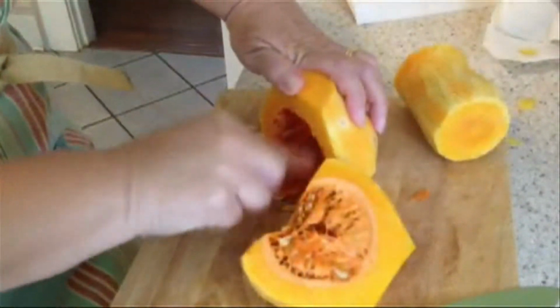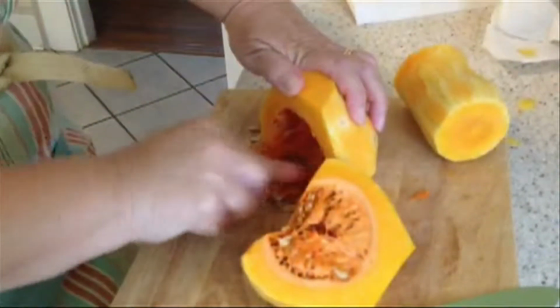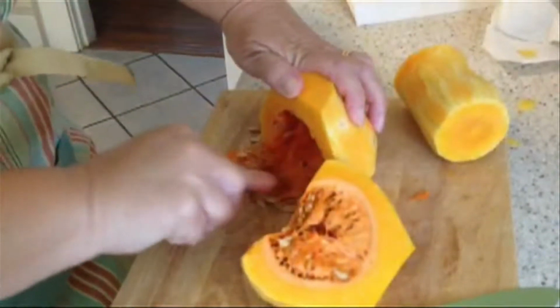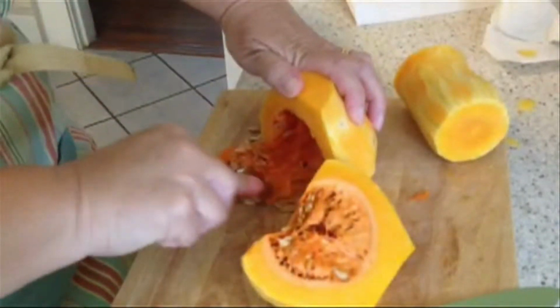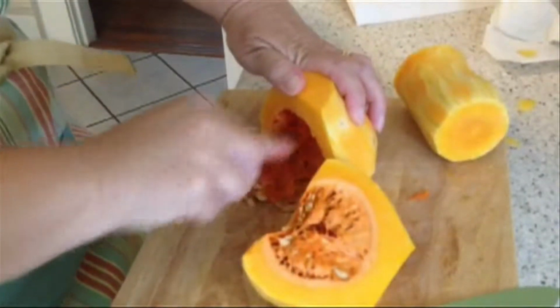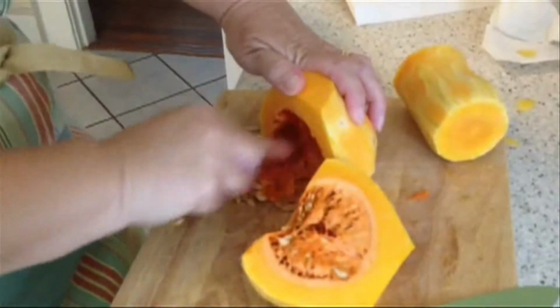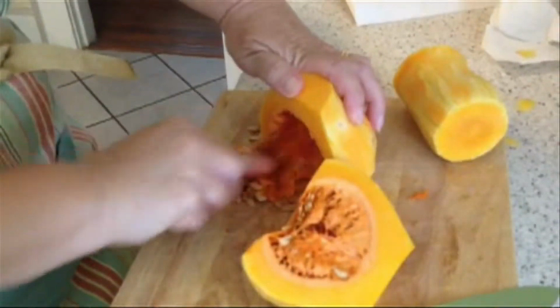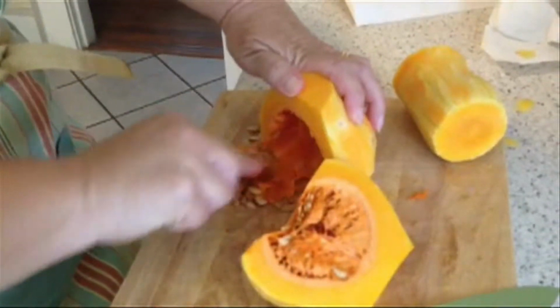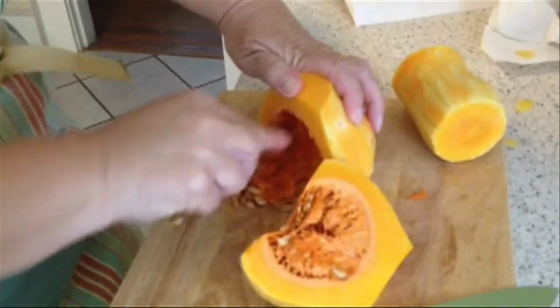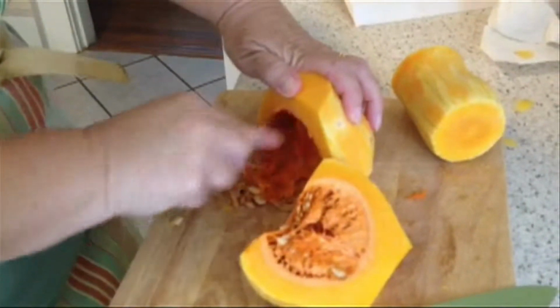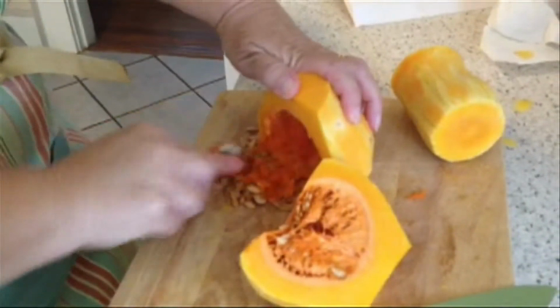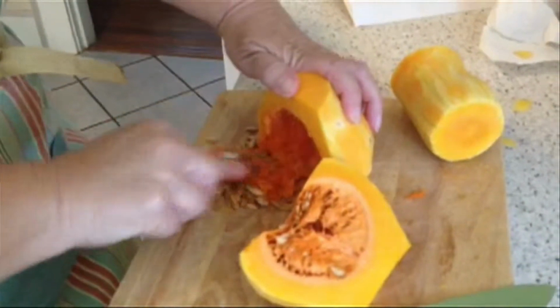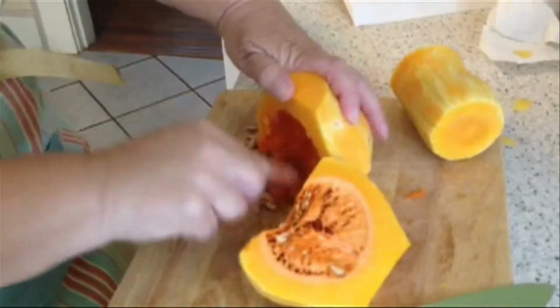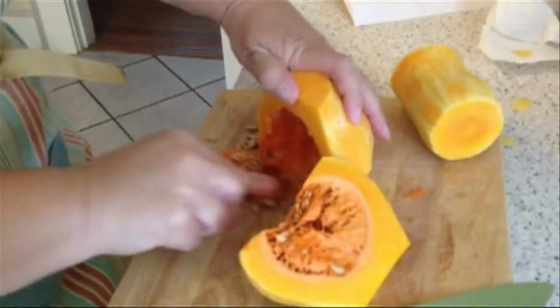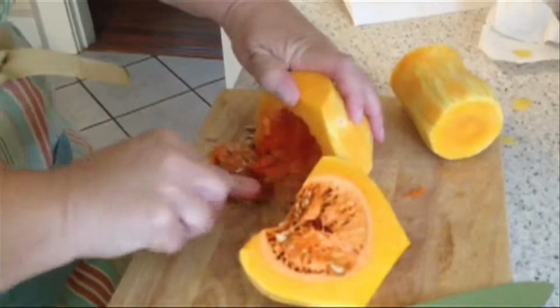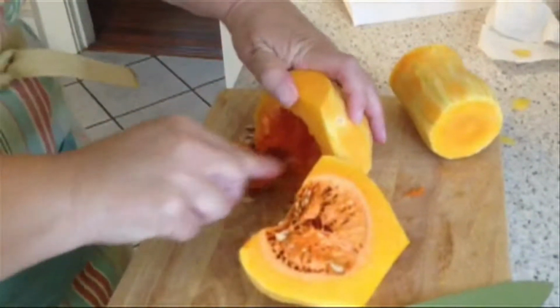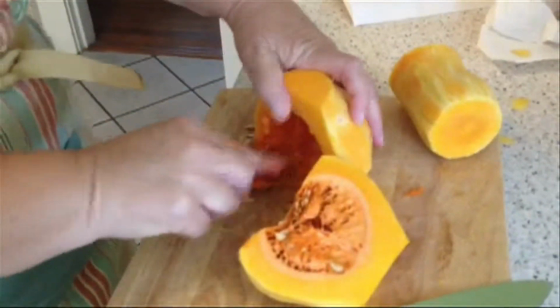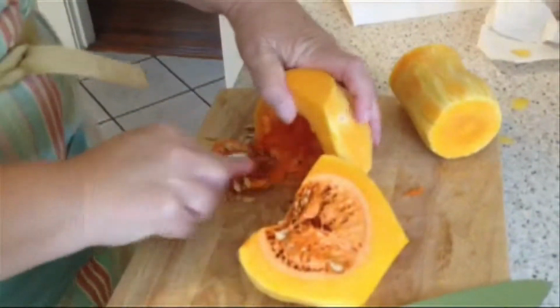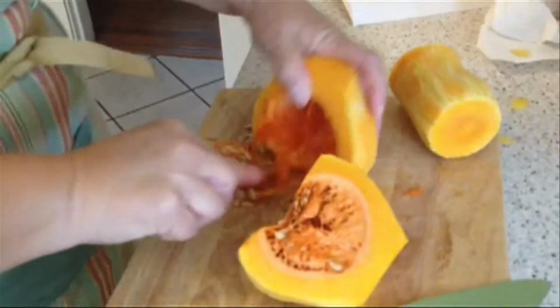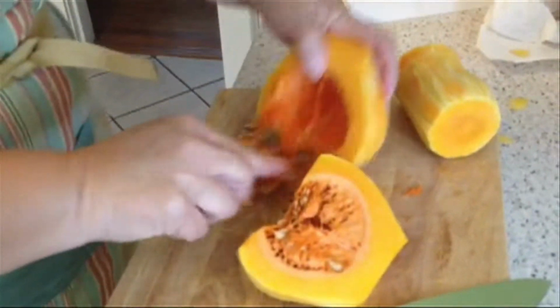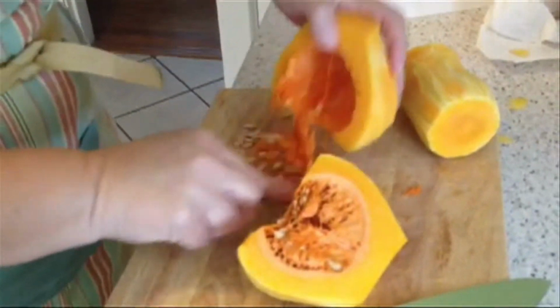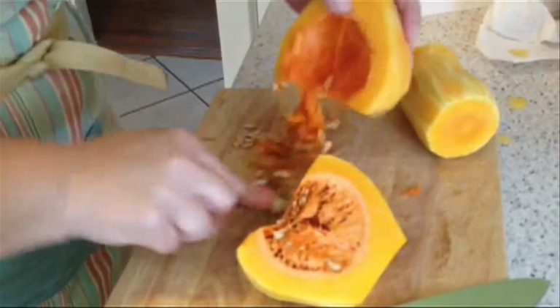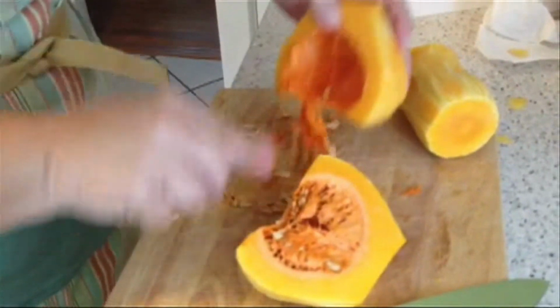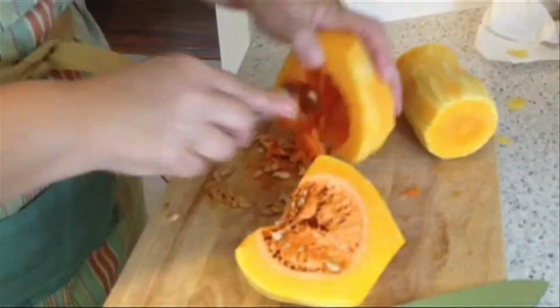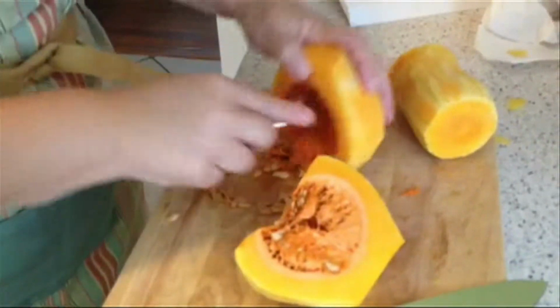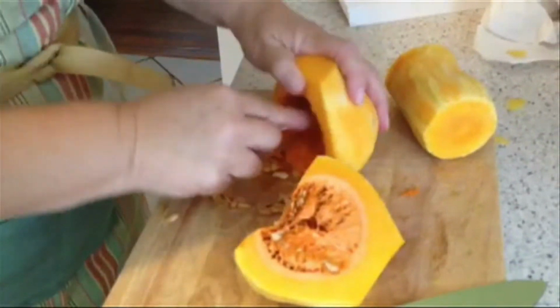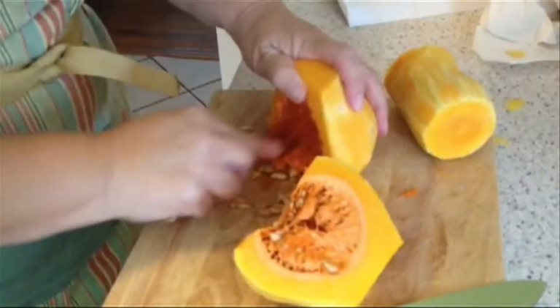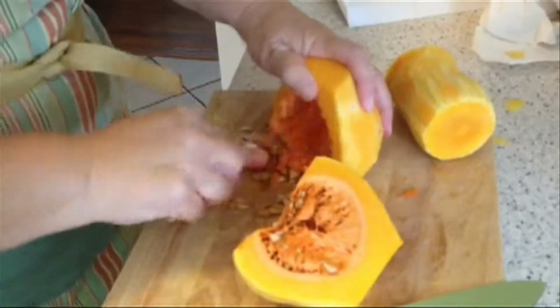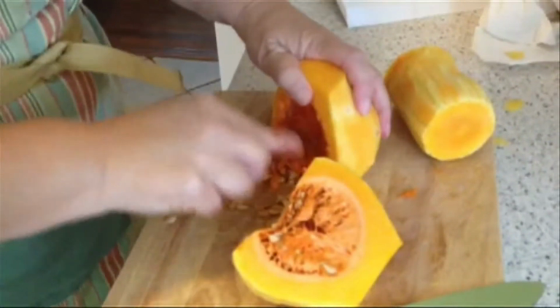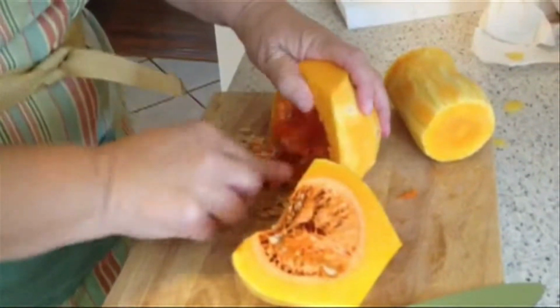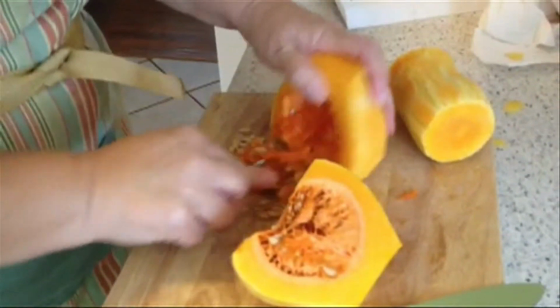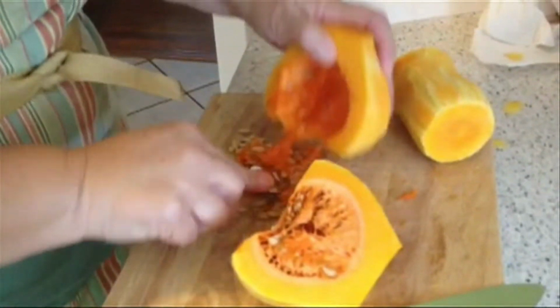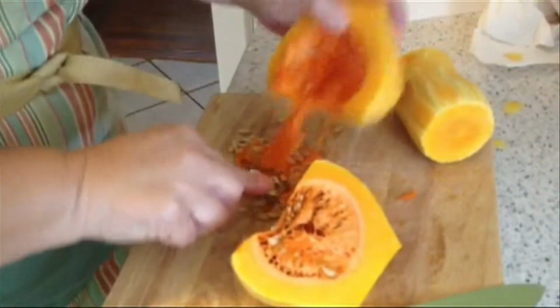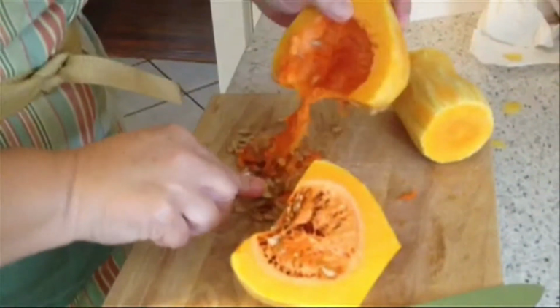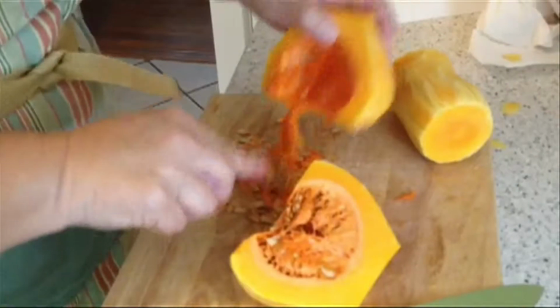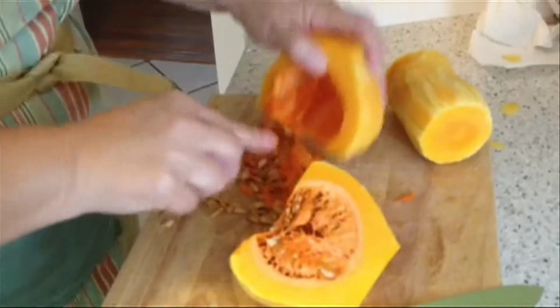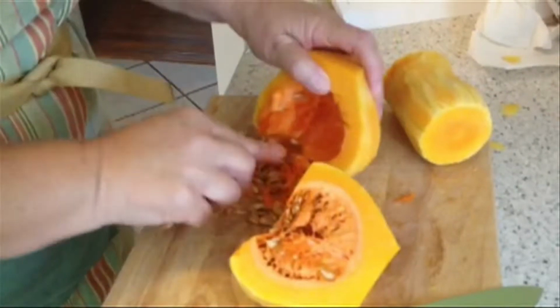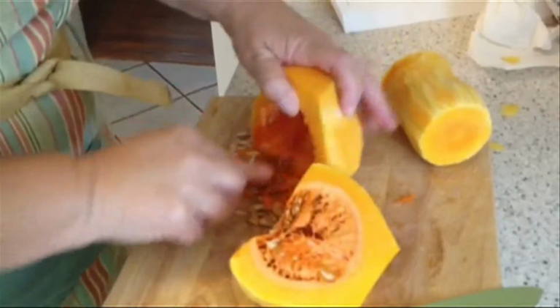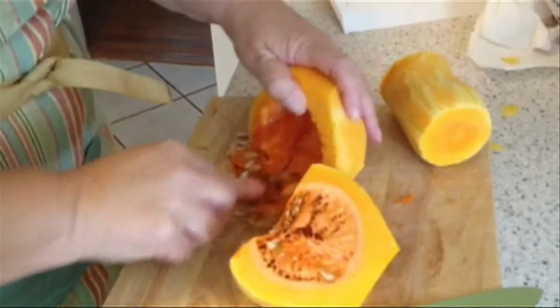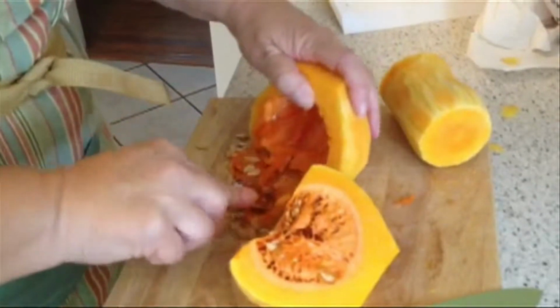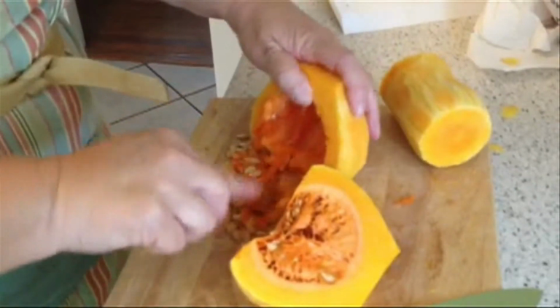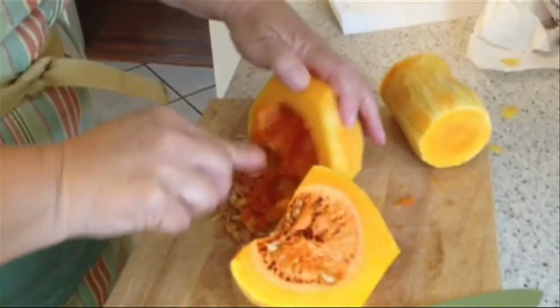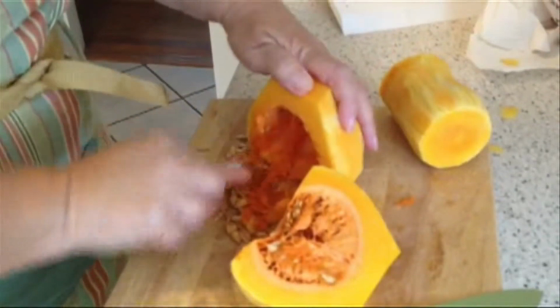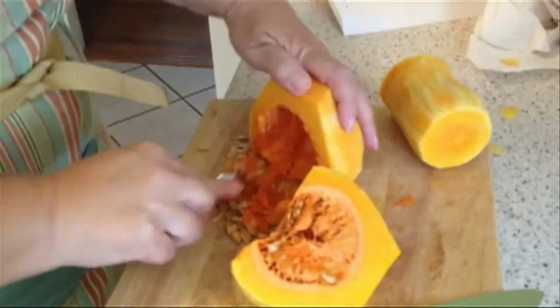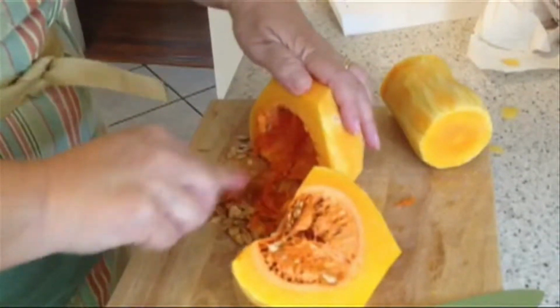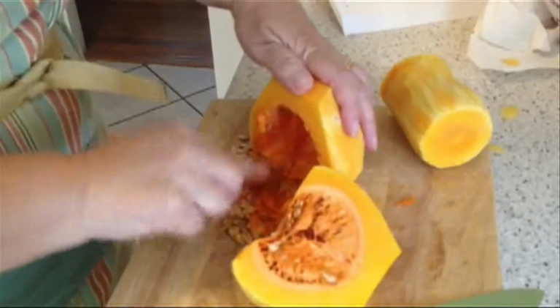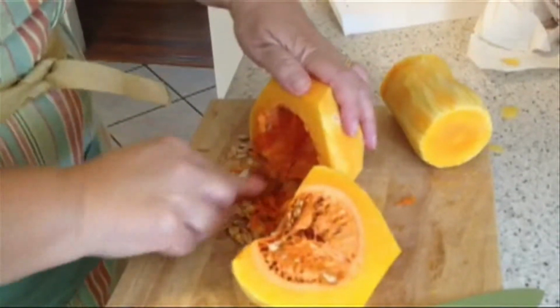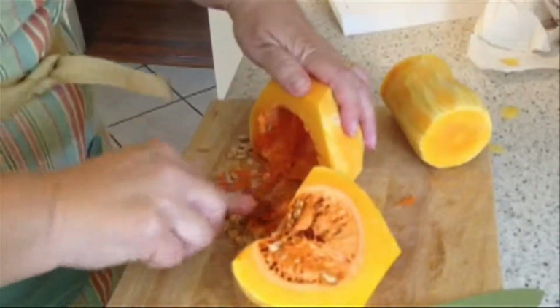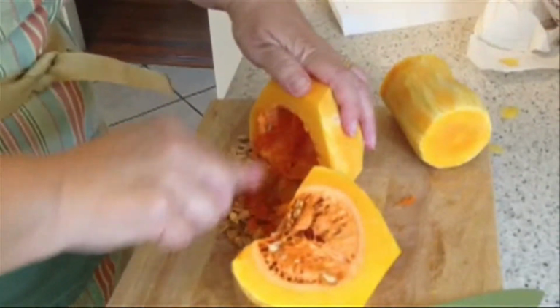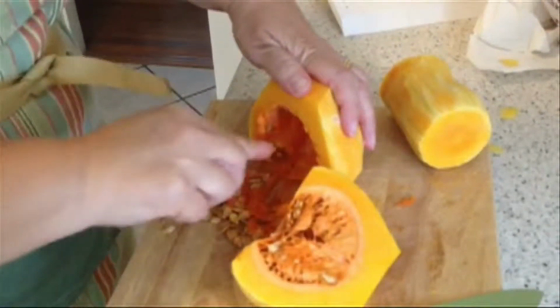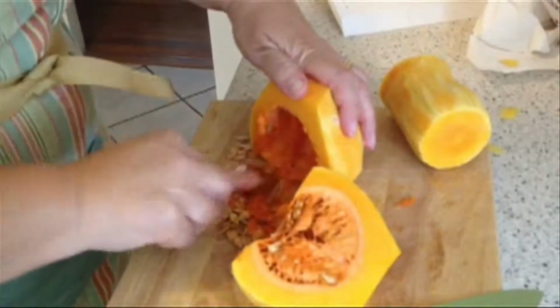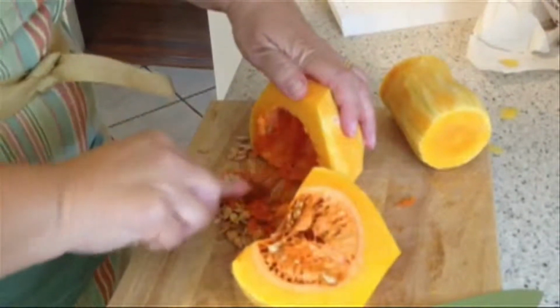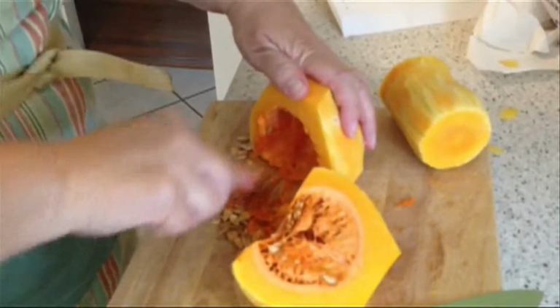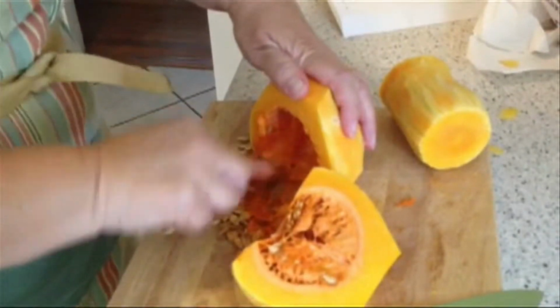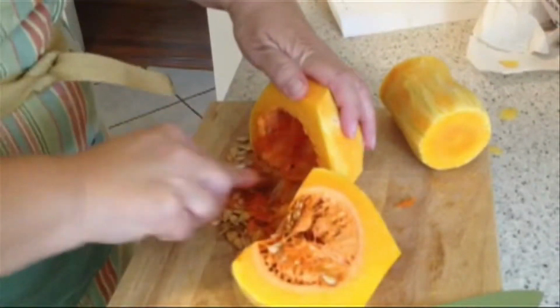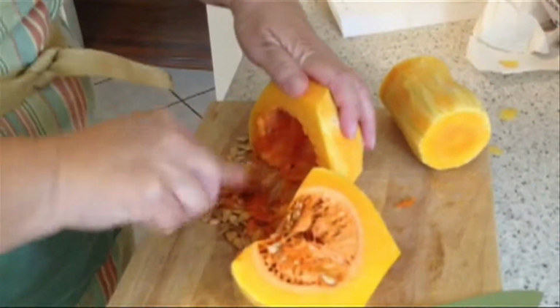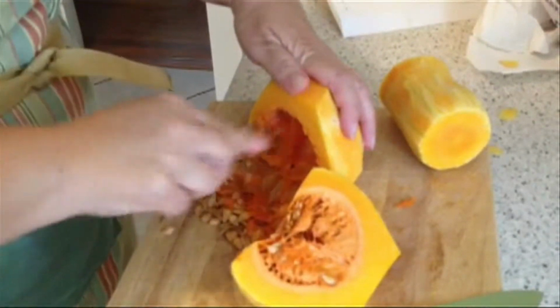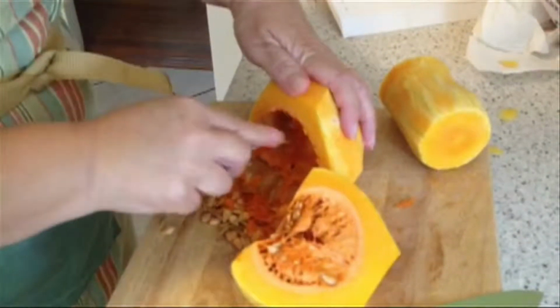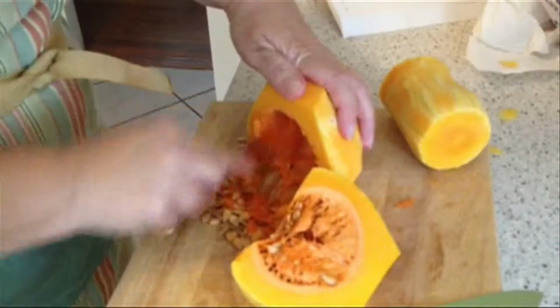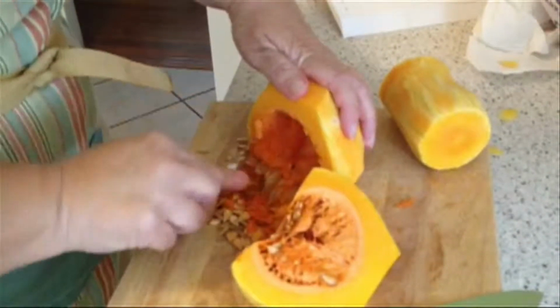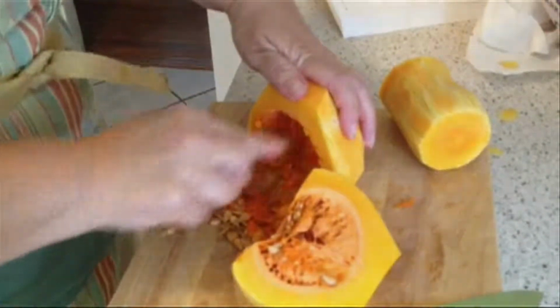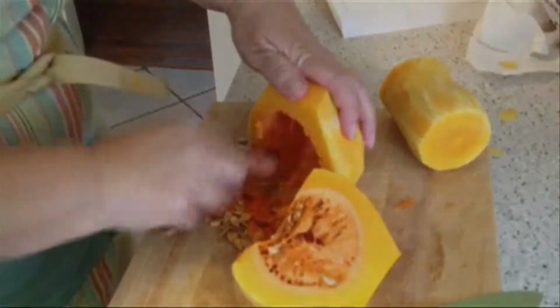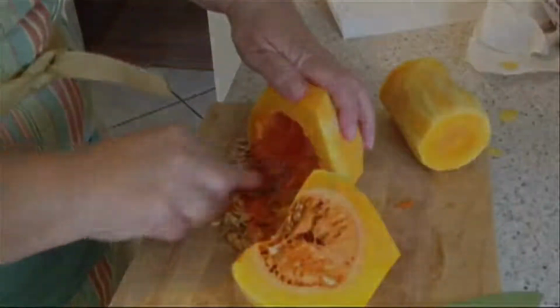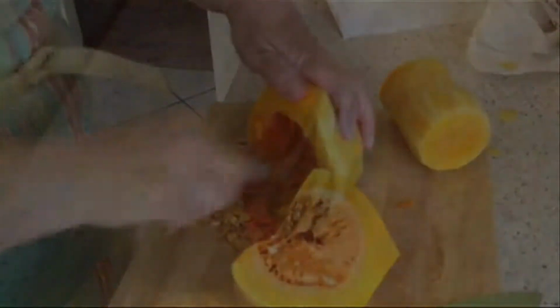The seeds are in the bulbous part of the squash. After it's cut in half, get a spoon to scrape out the seeds. You'll find the inside similar to a stringy pumpkin.